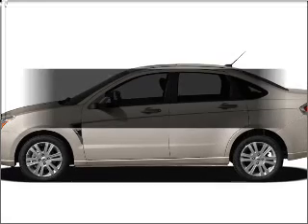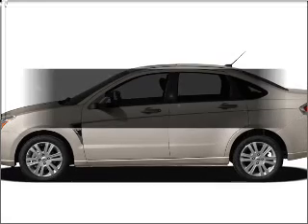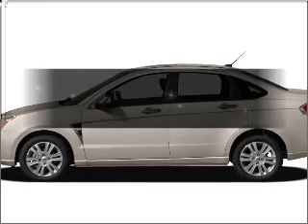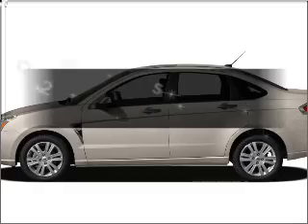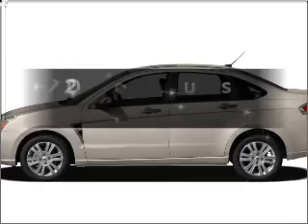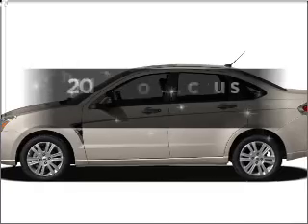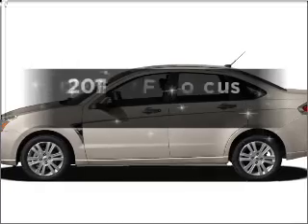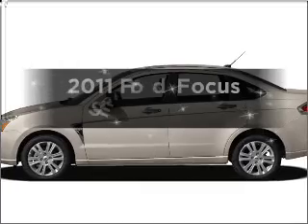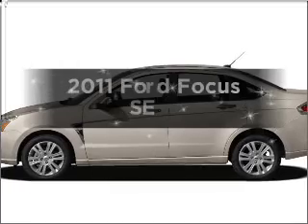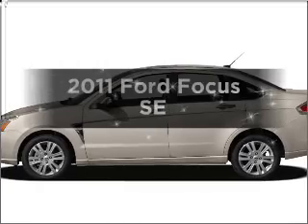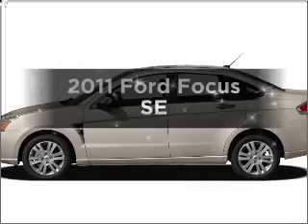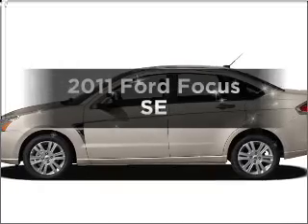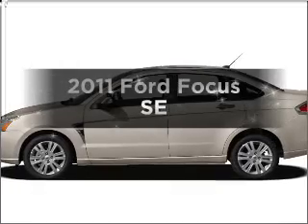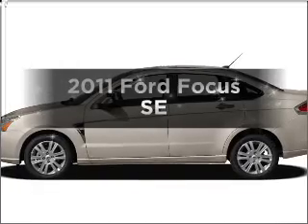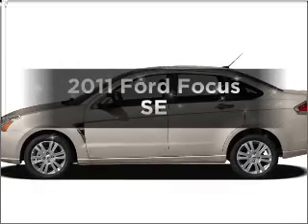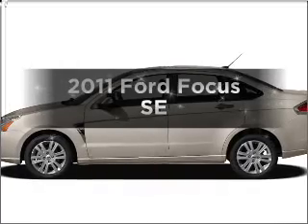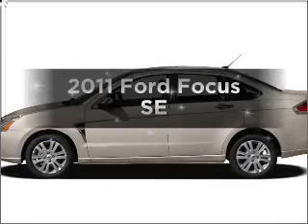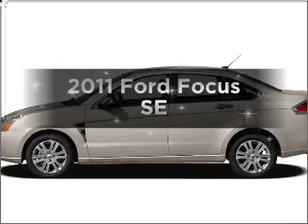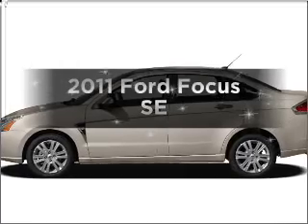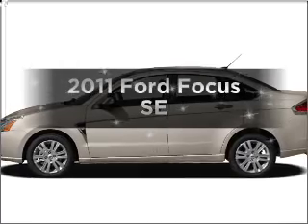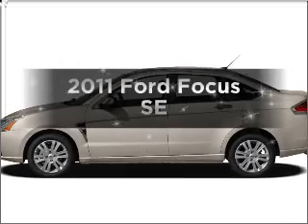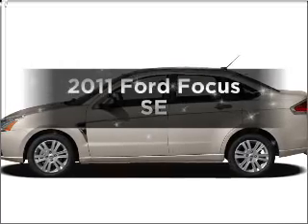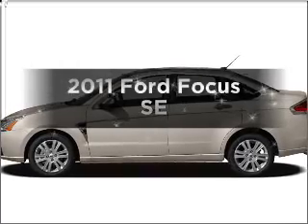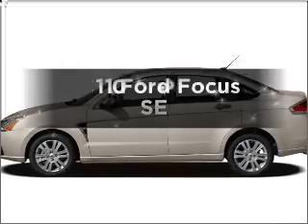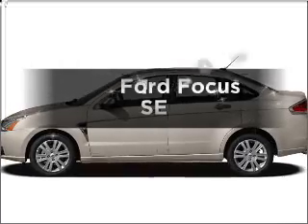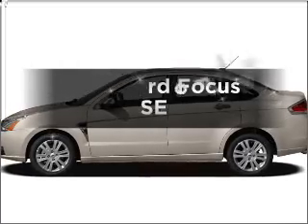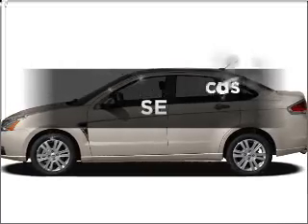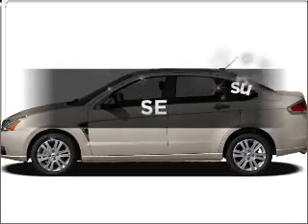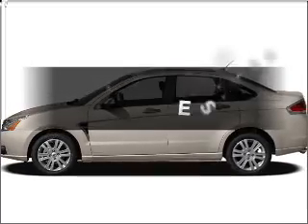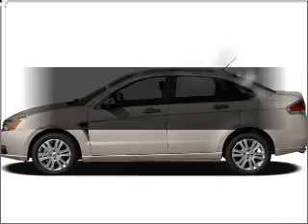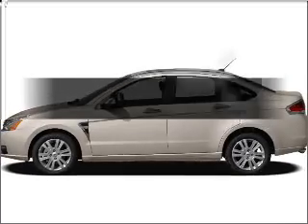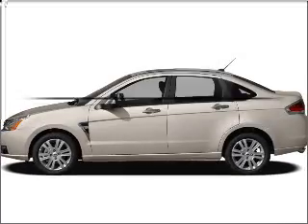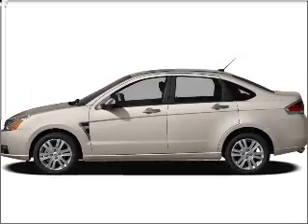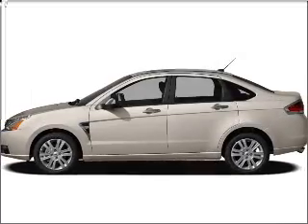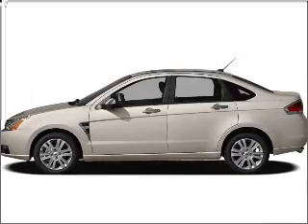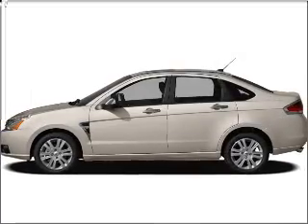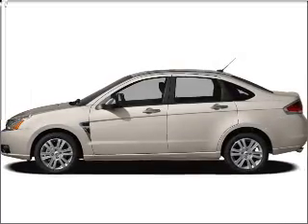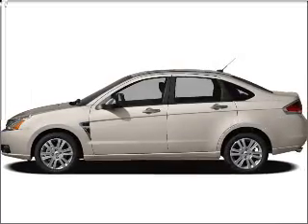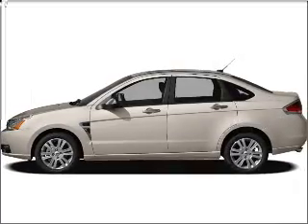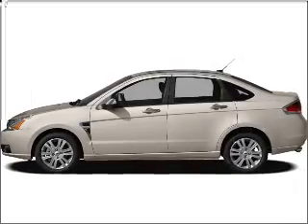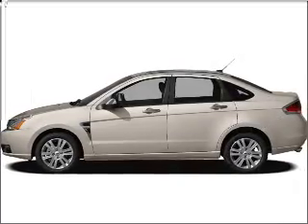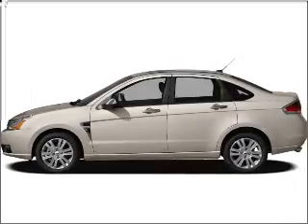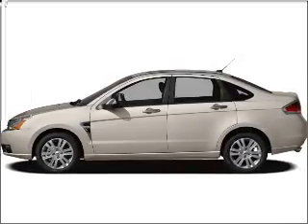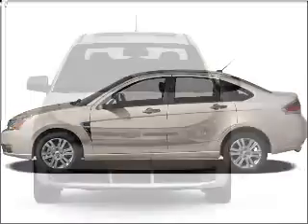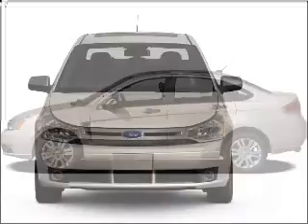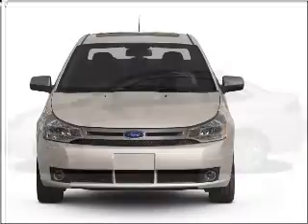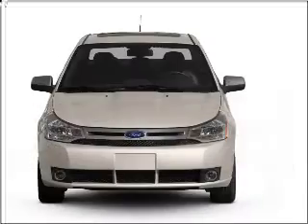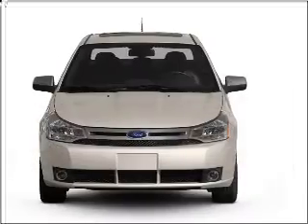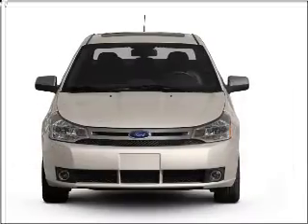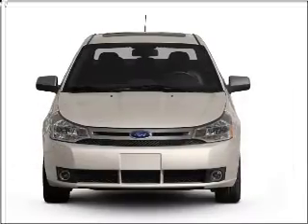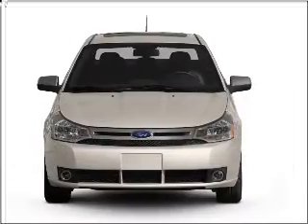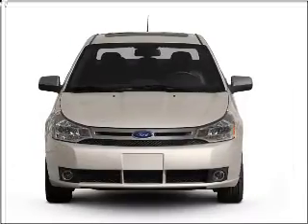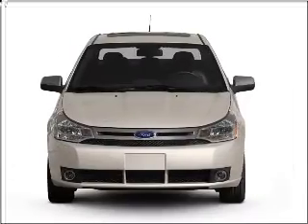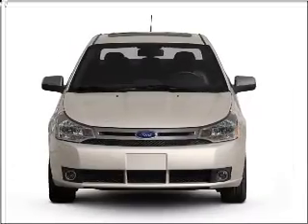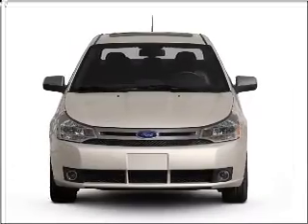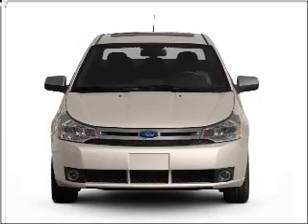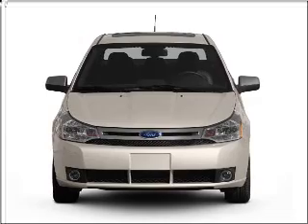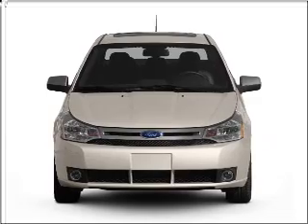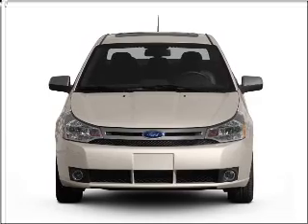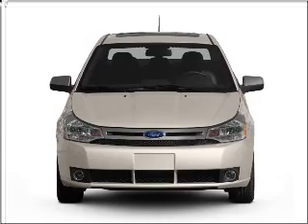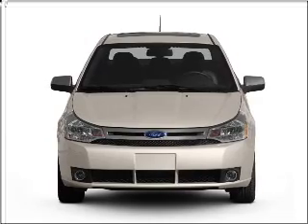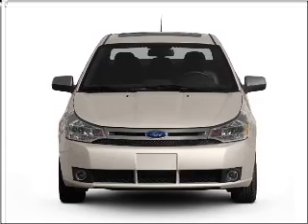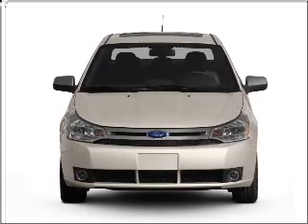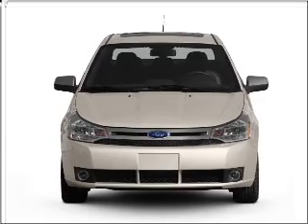Introducing the 2011 Ford Focus. Find everything you want in a ride under one roof with this vehicle.